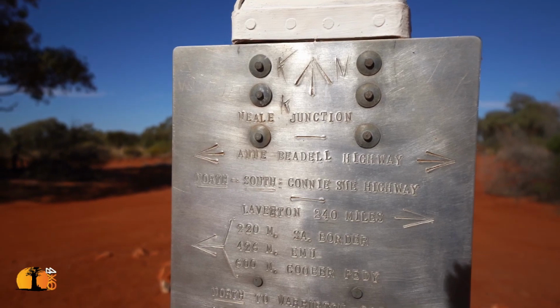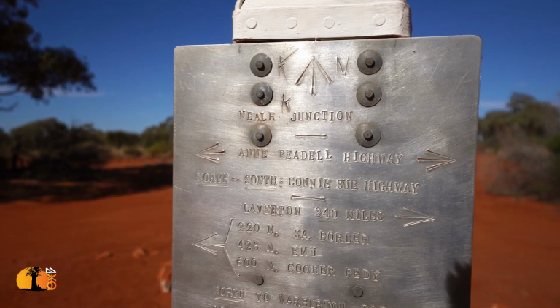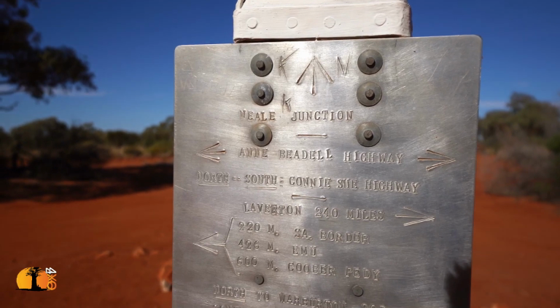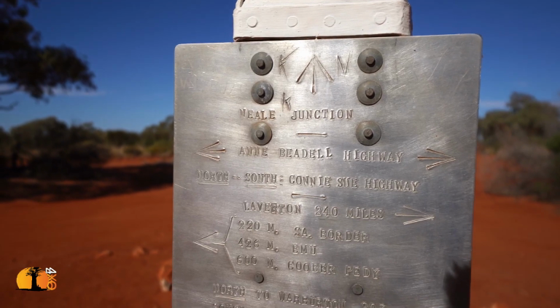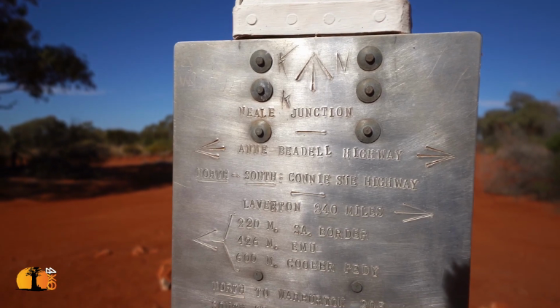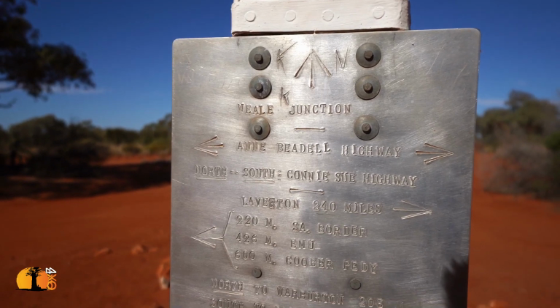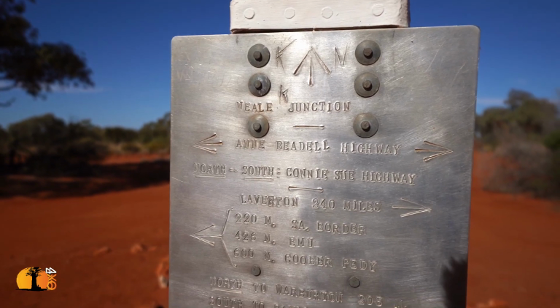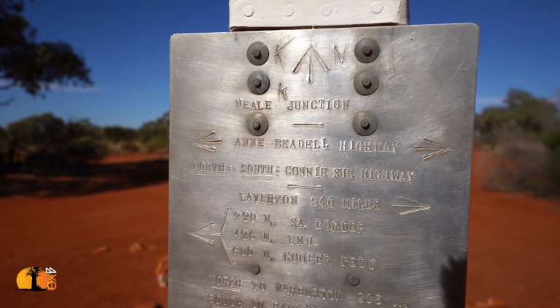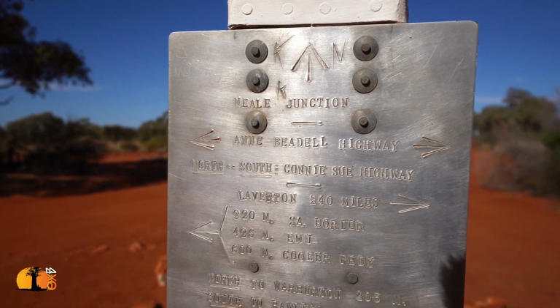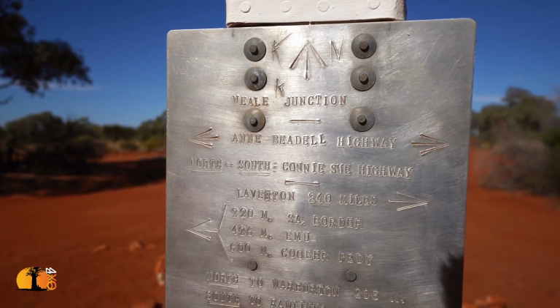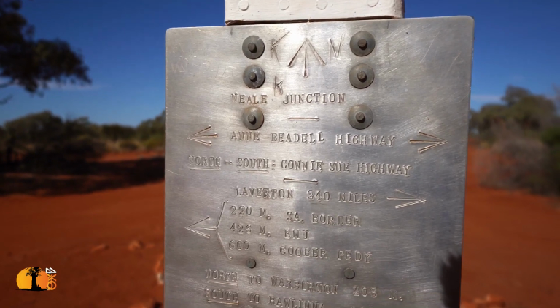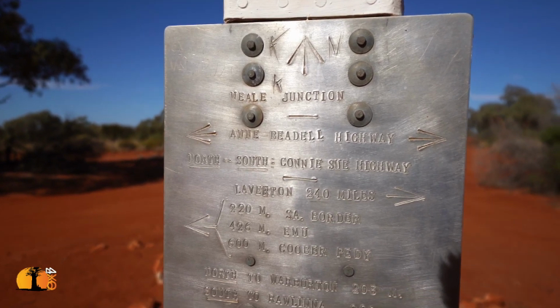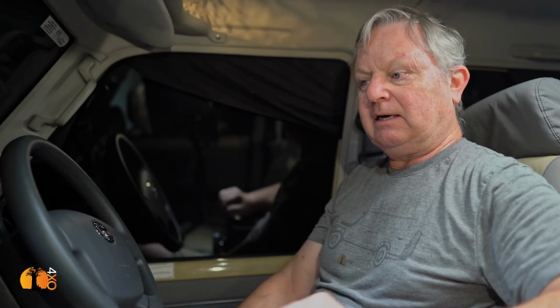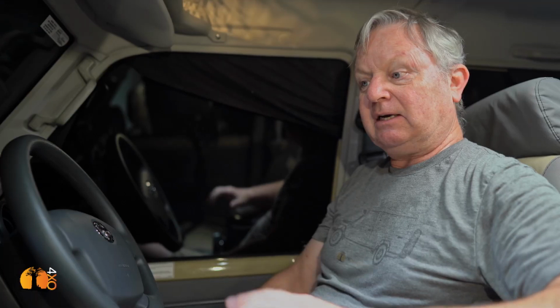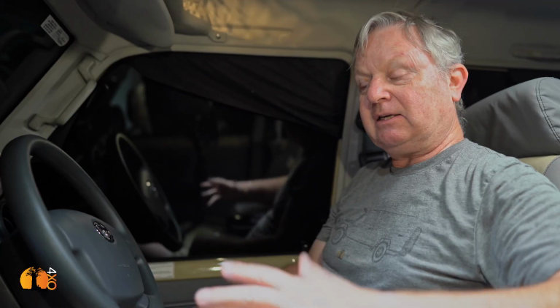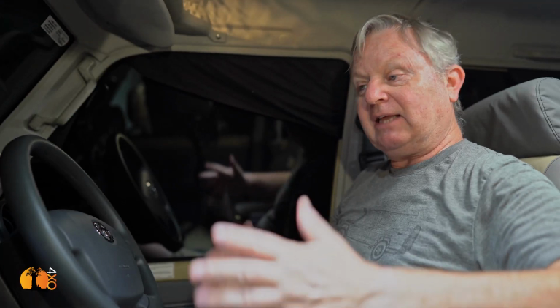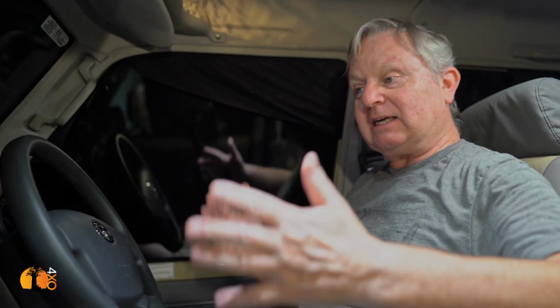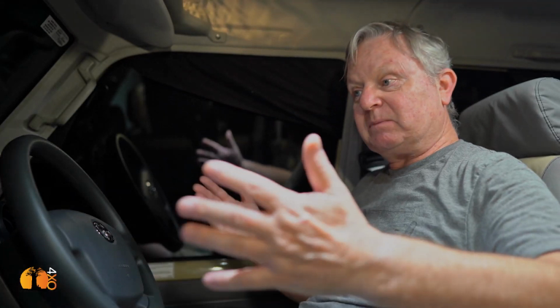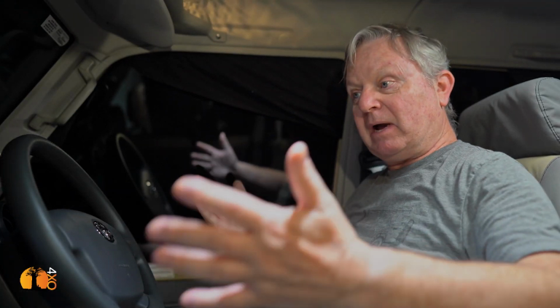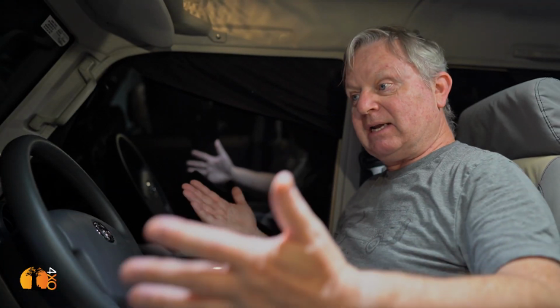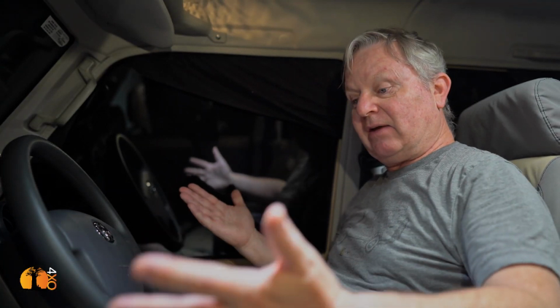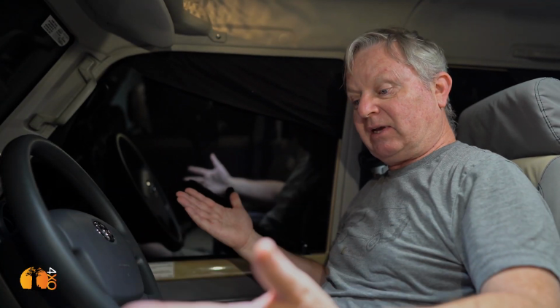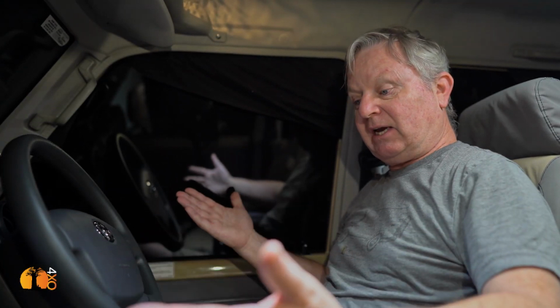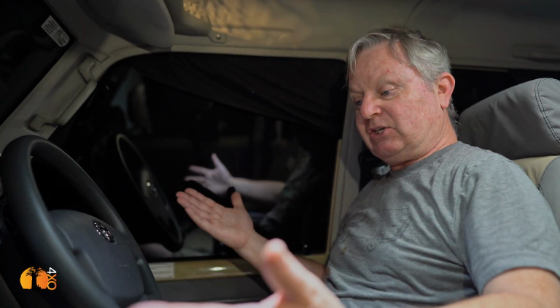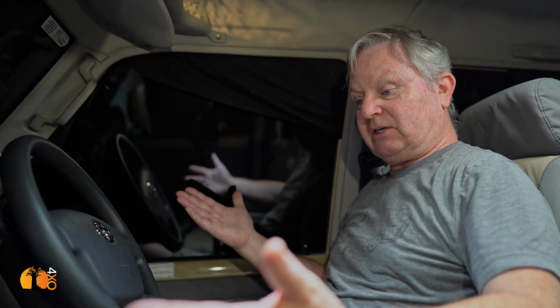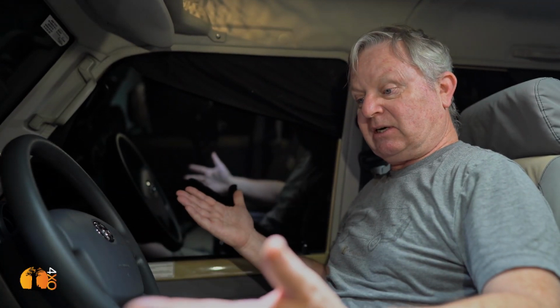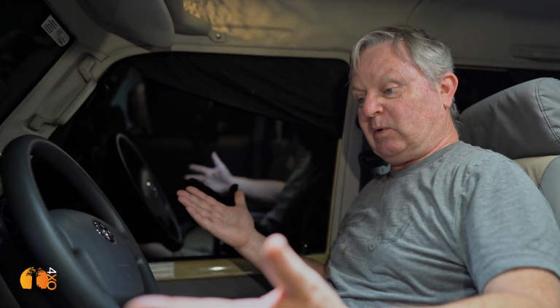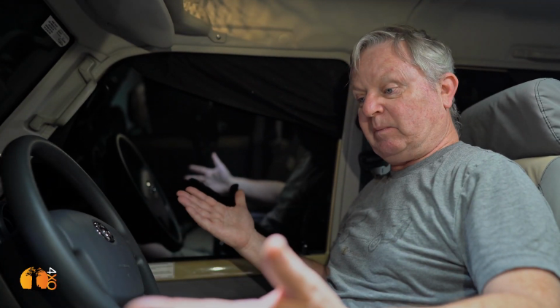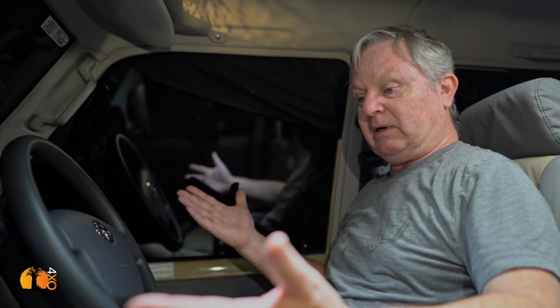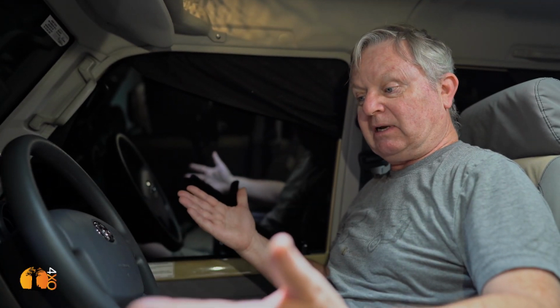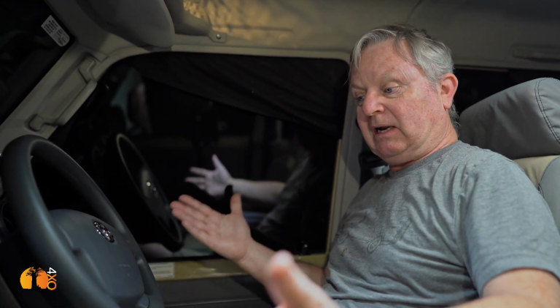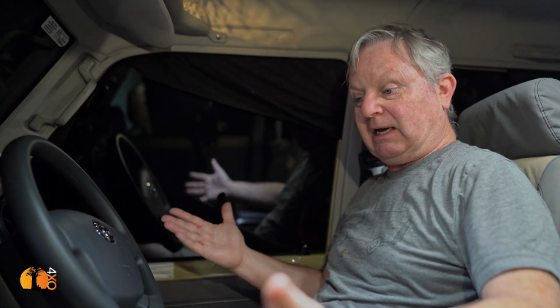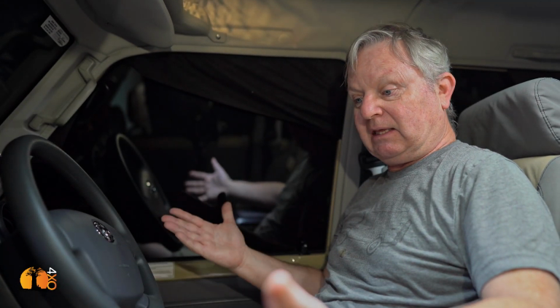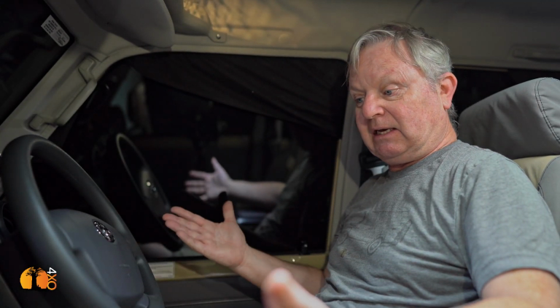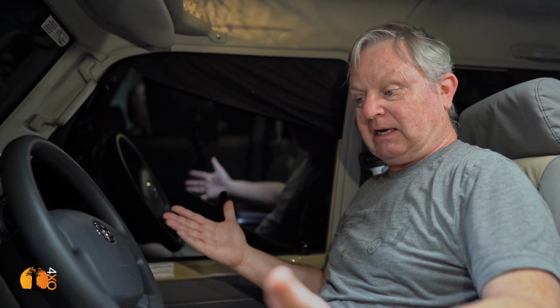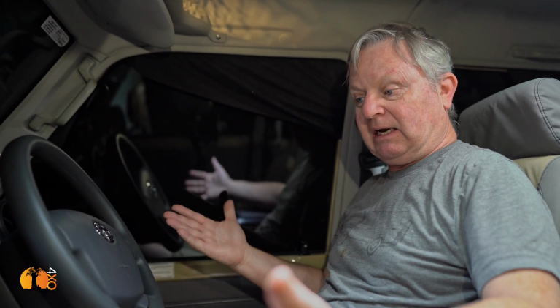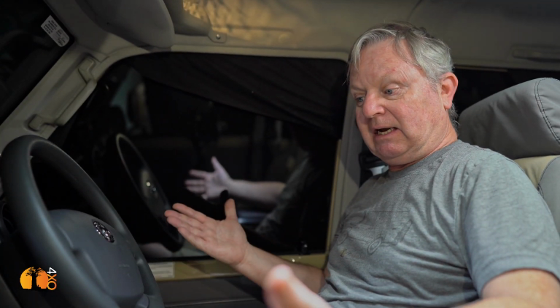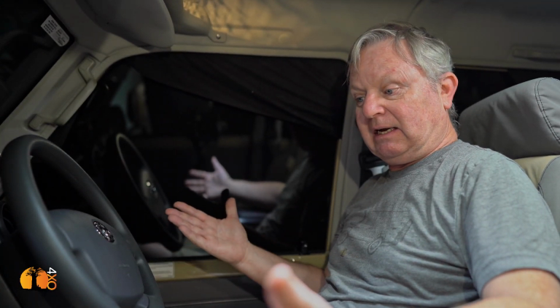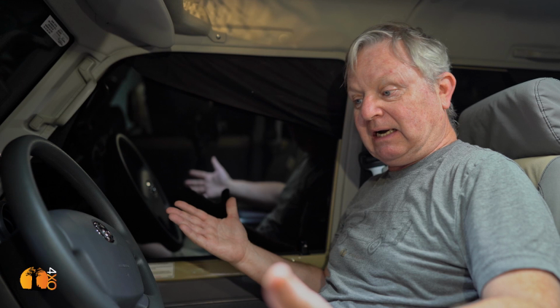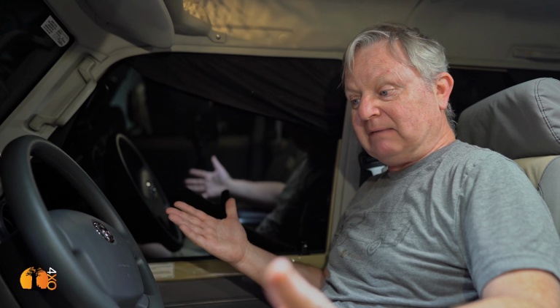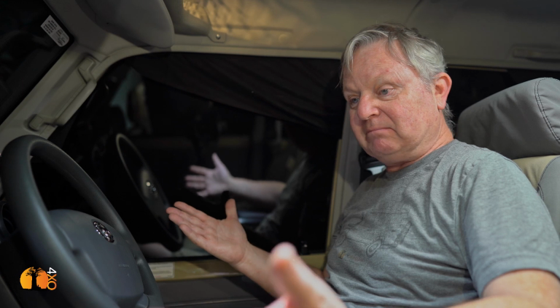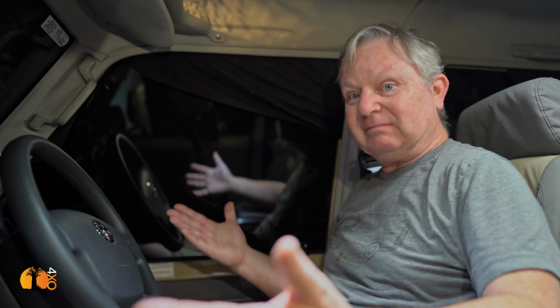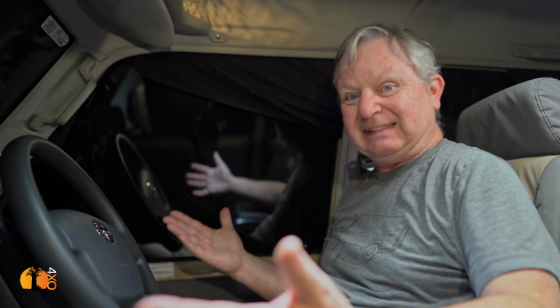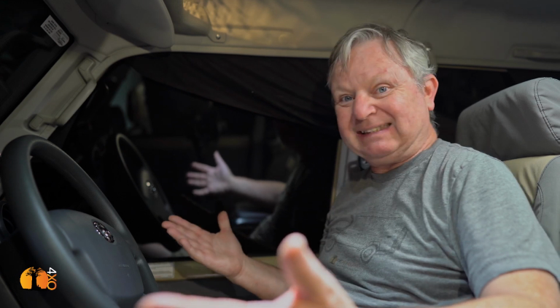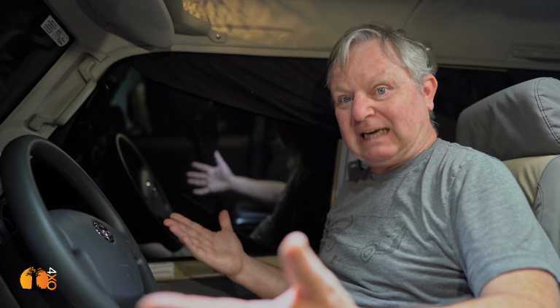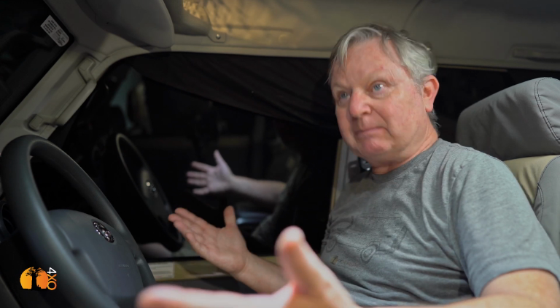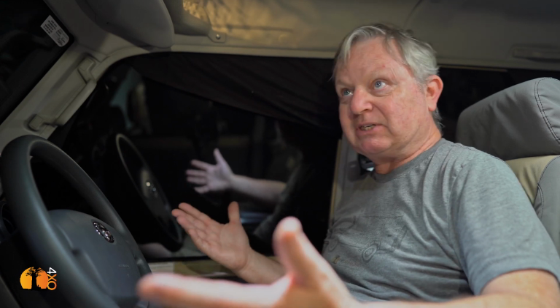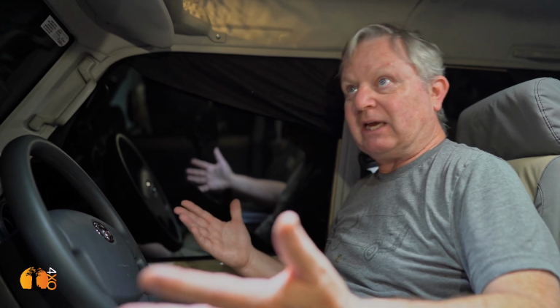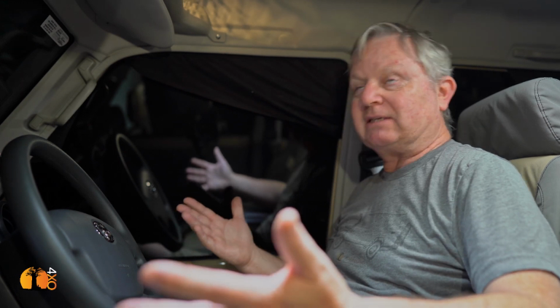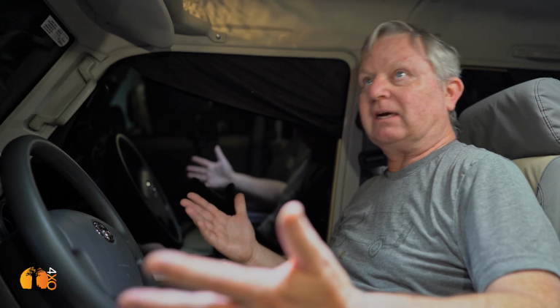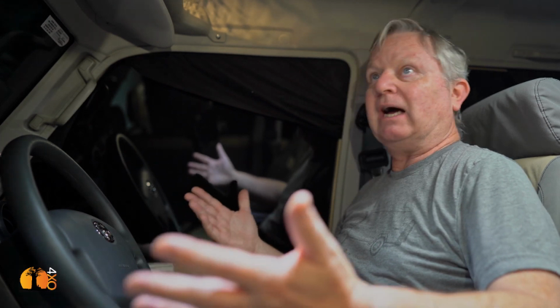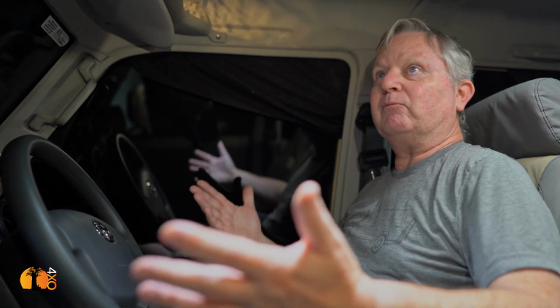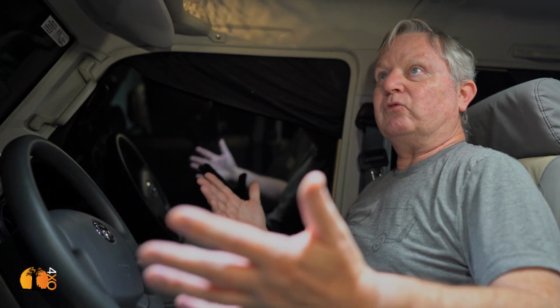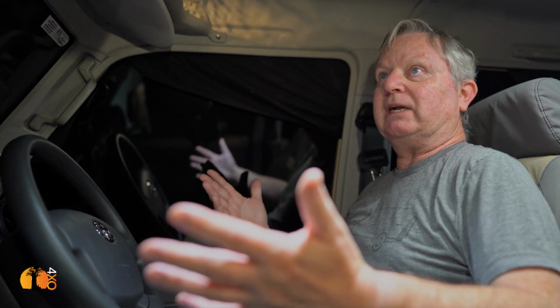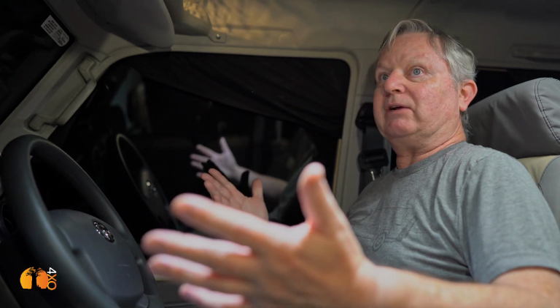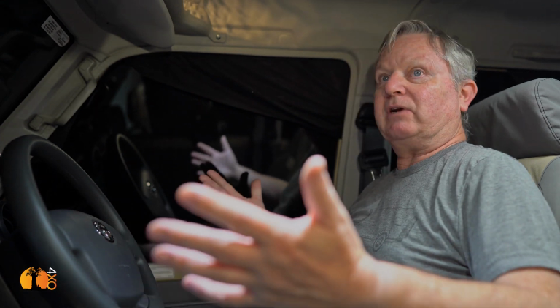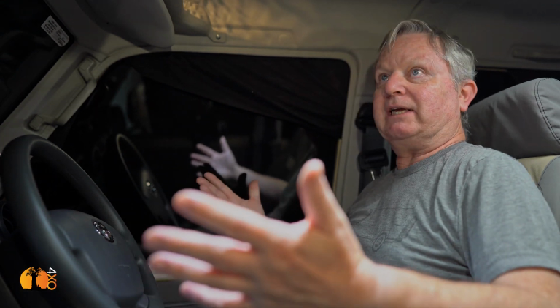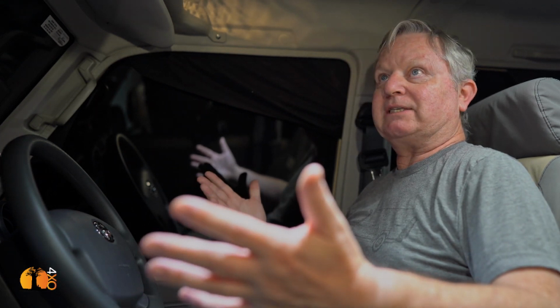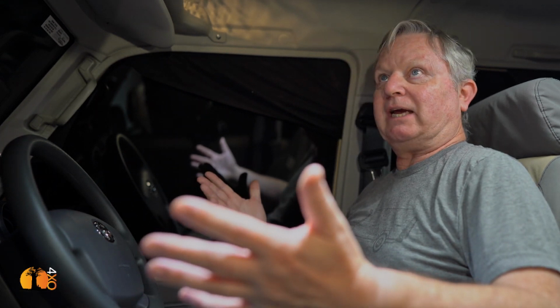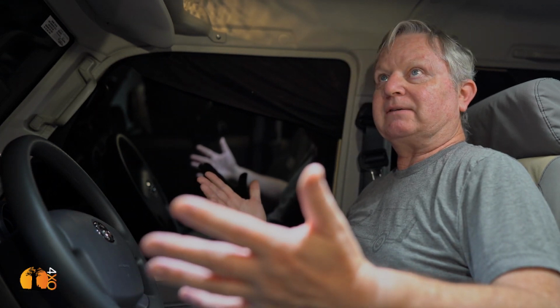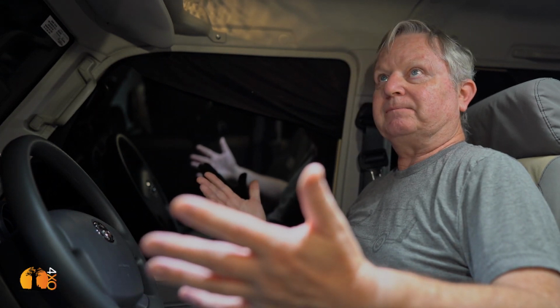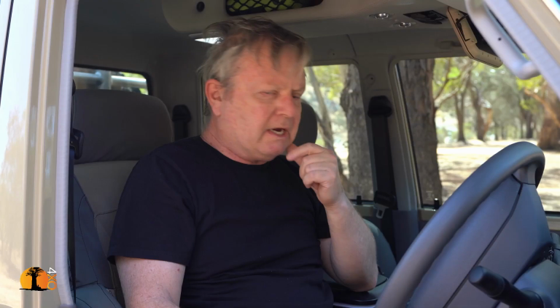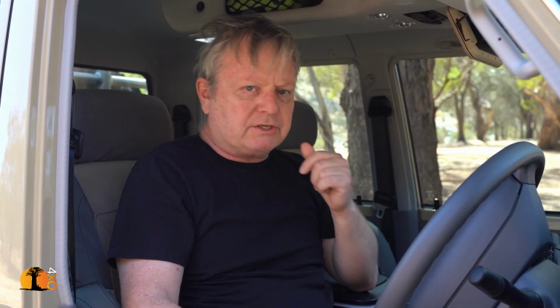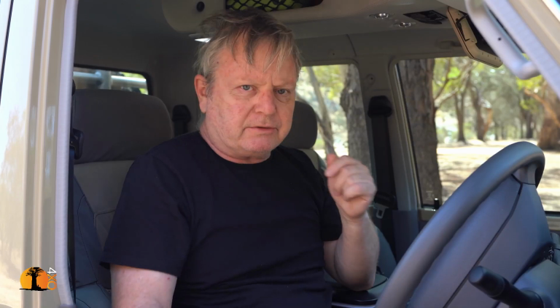I'll be doing an in-depth review of the Garmin Overlander later this year. But that's my navigation setup, and I think I'm really well set.